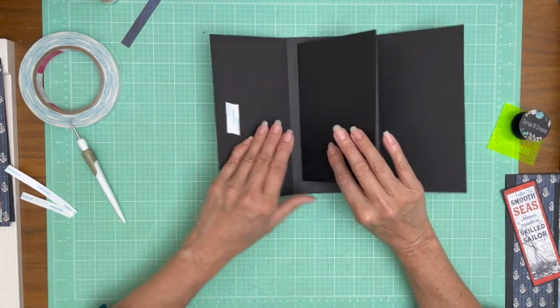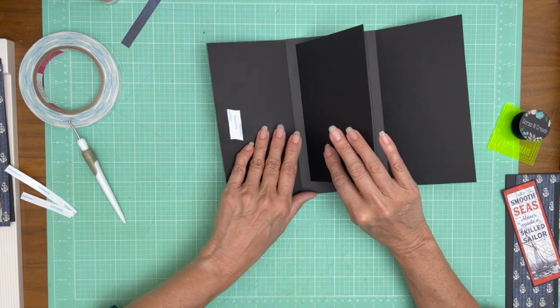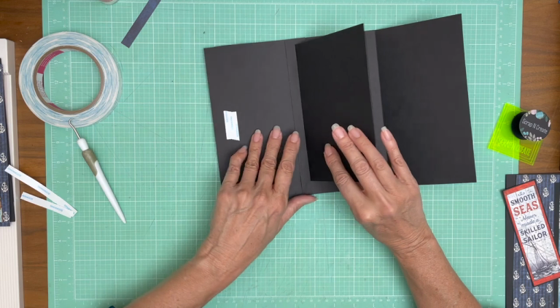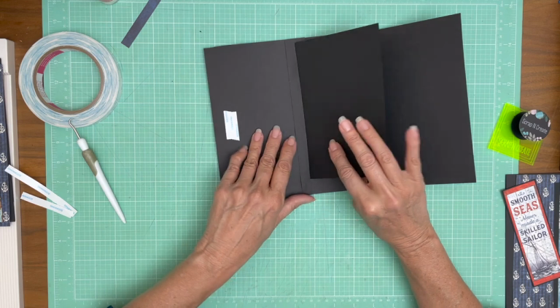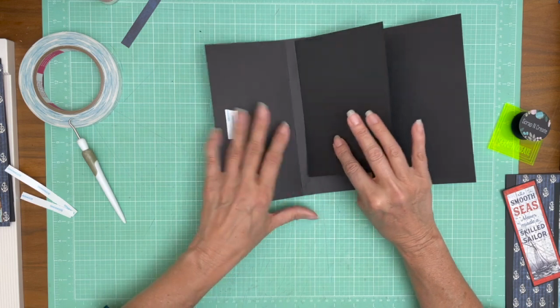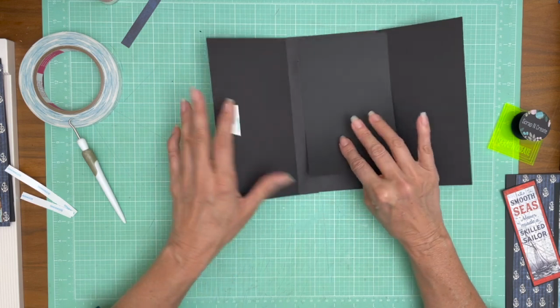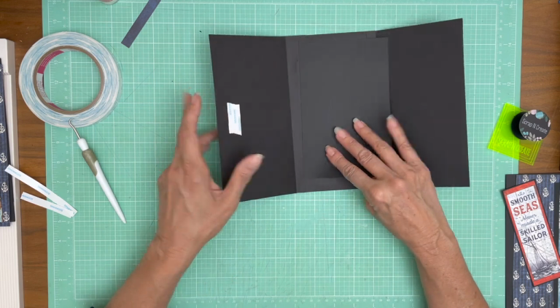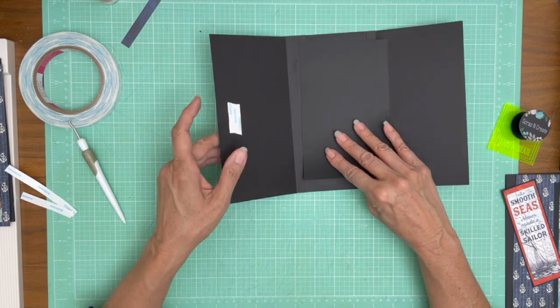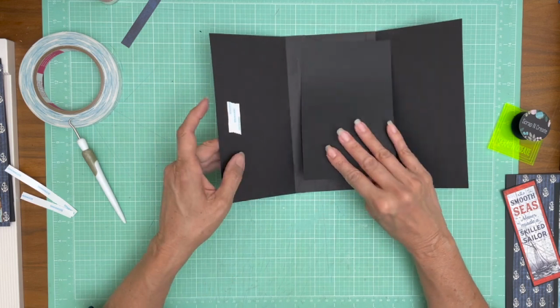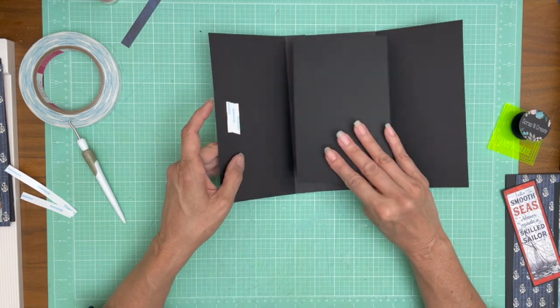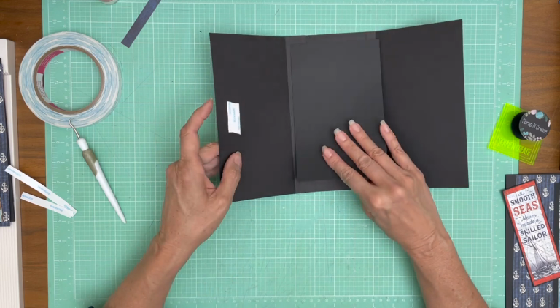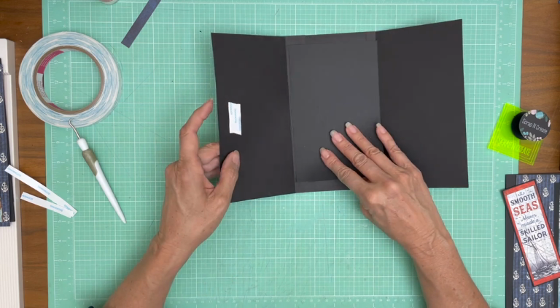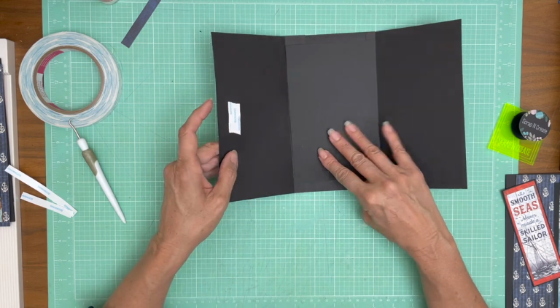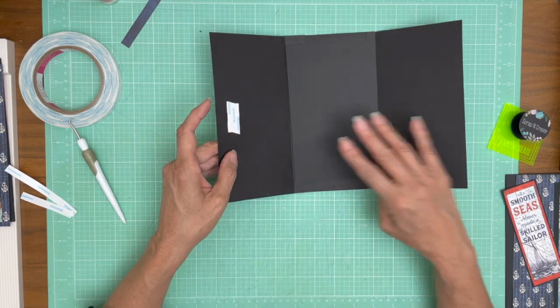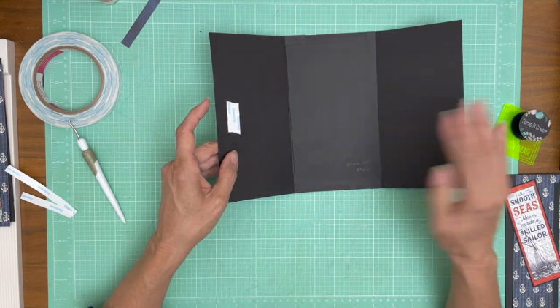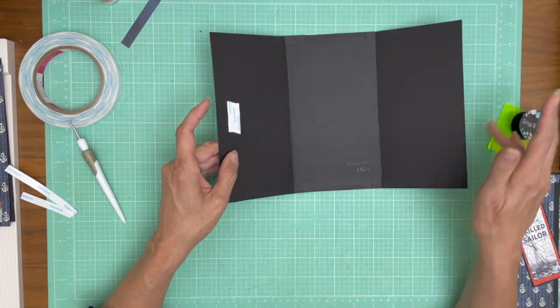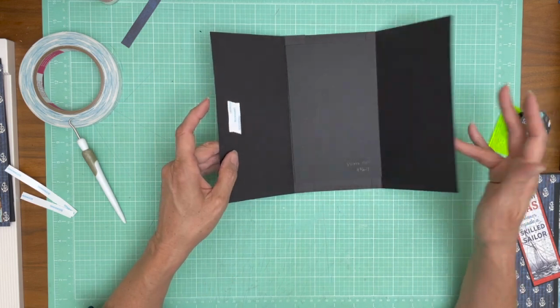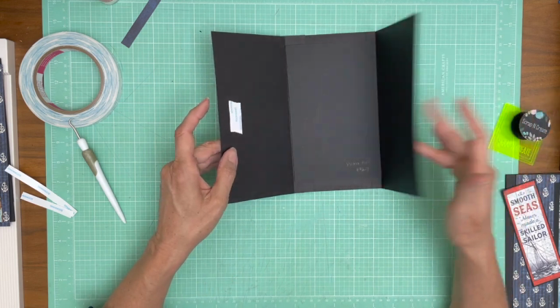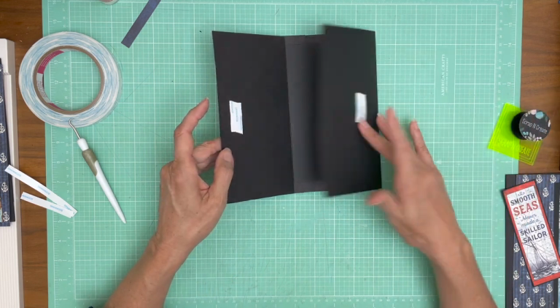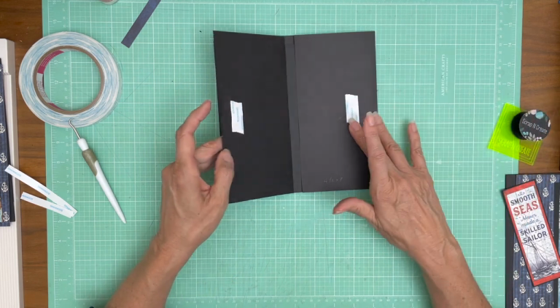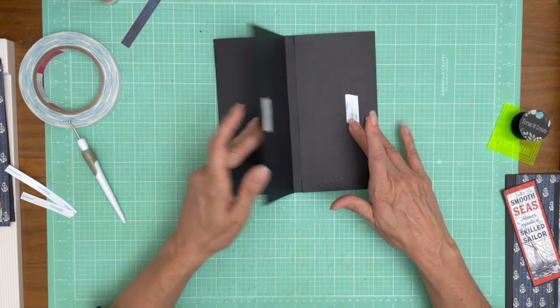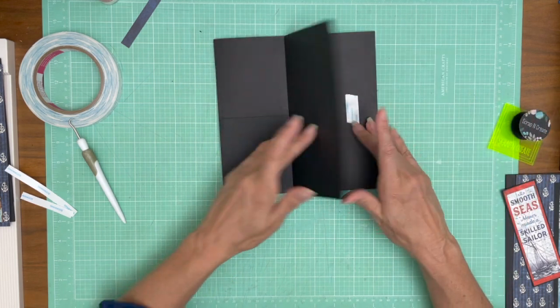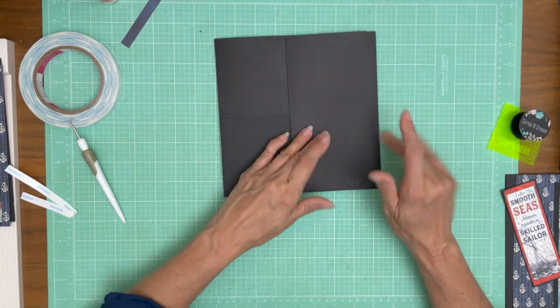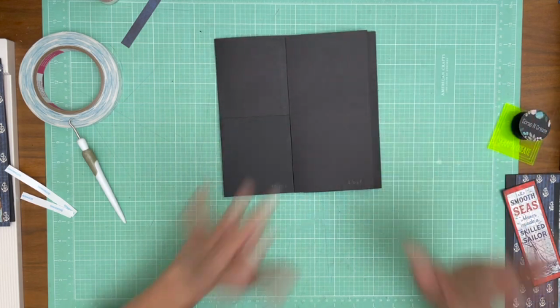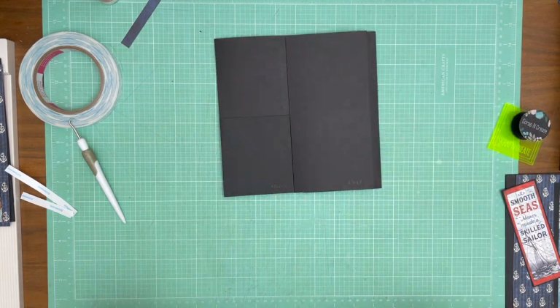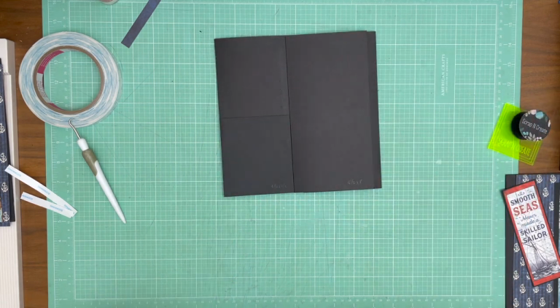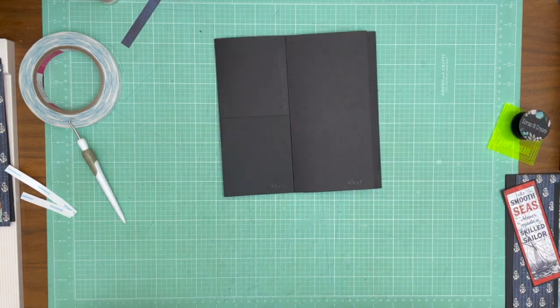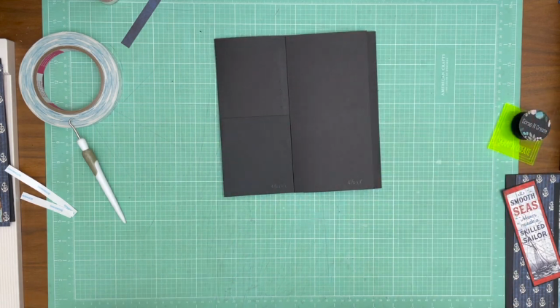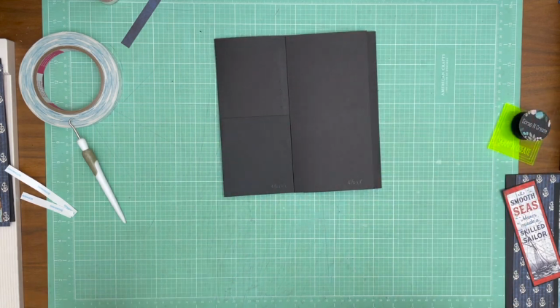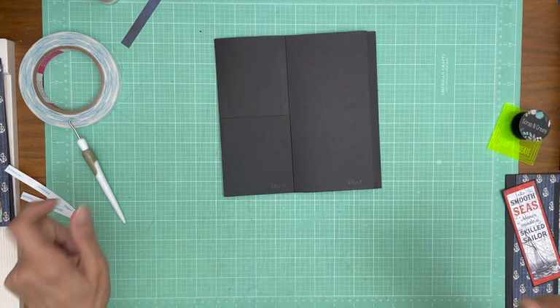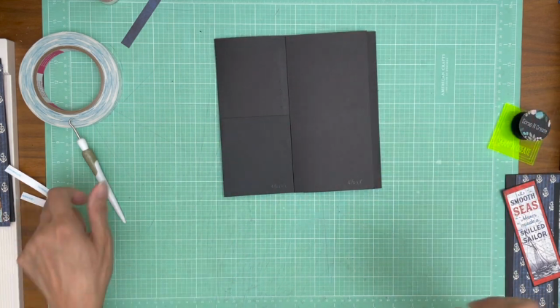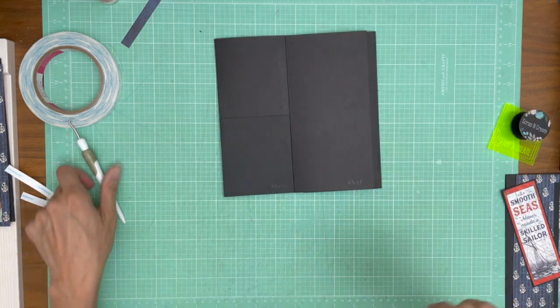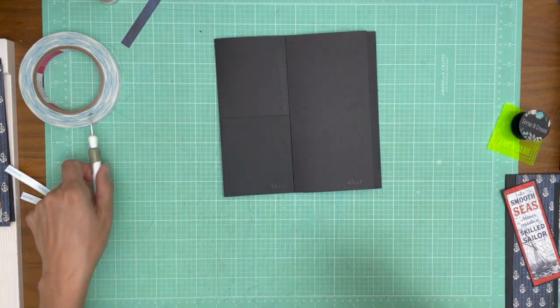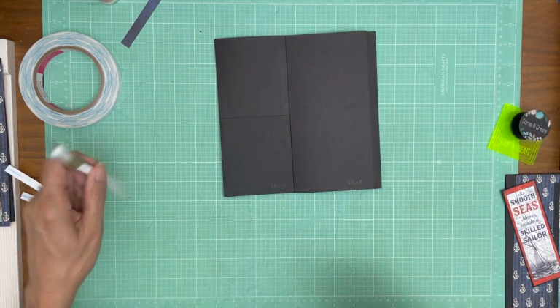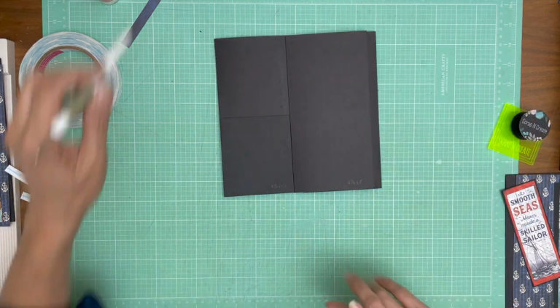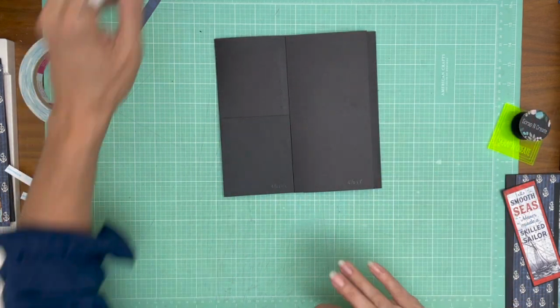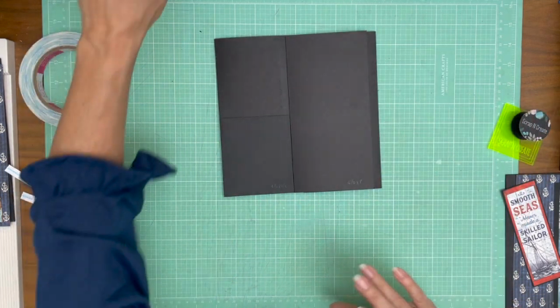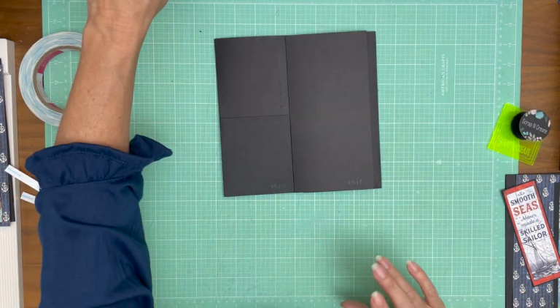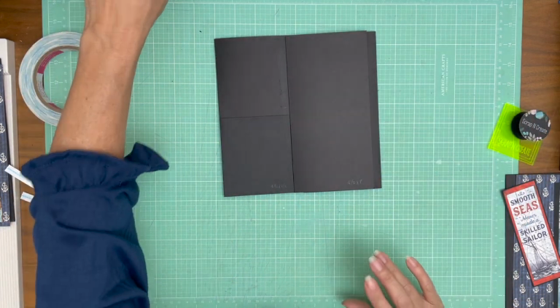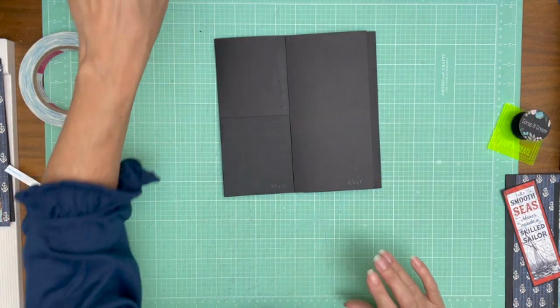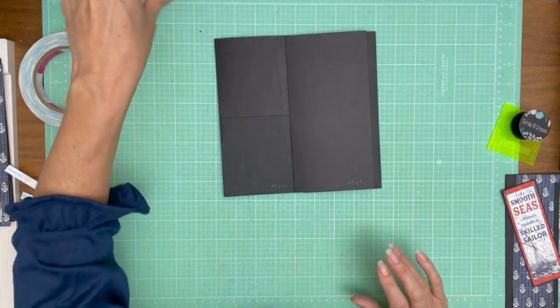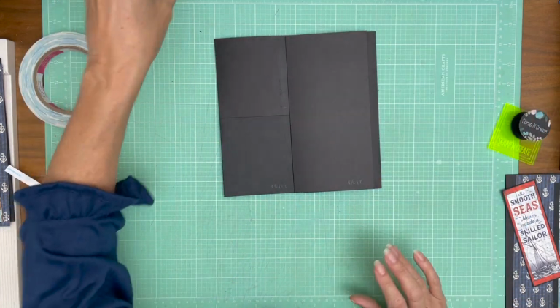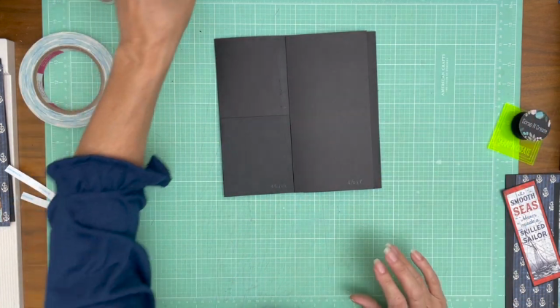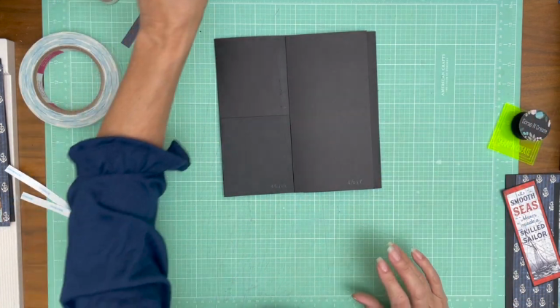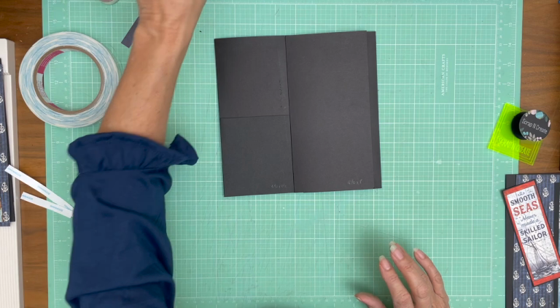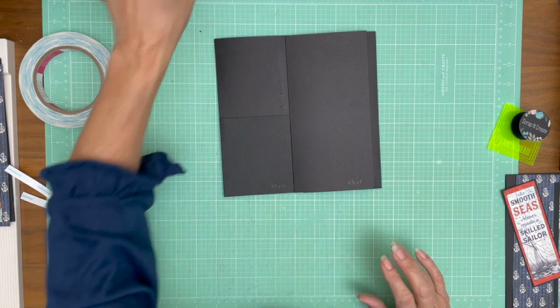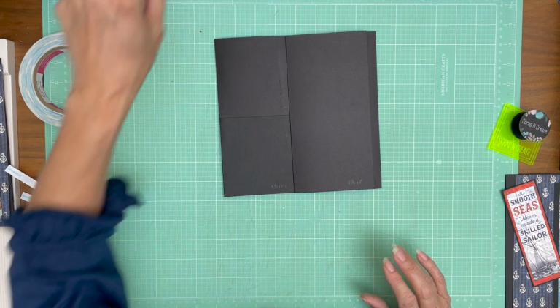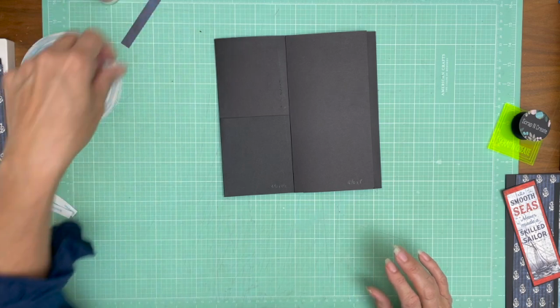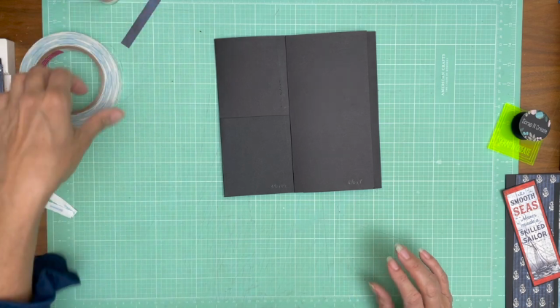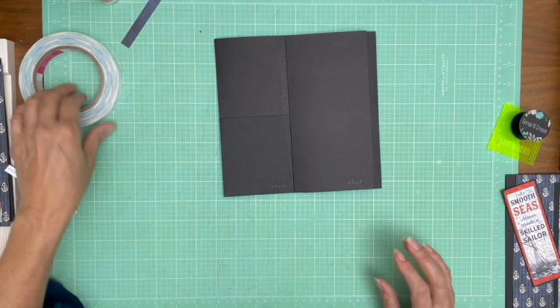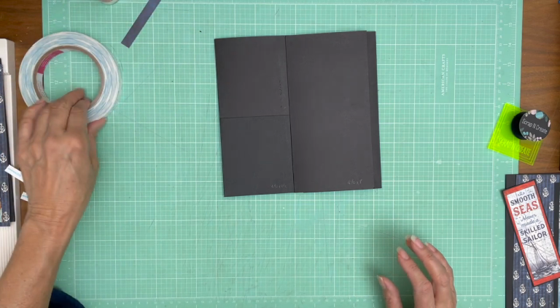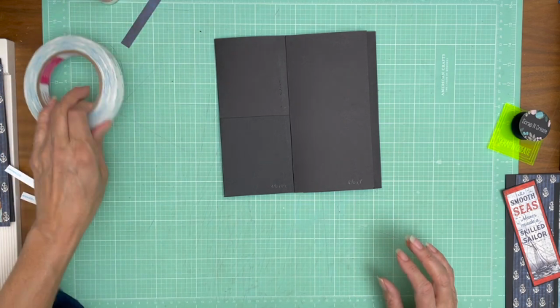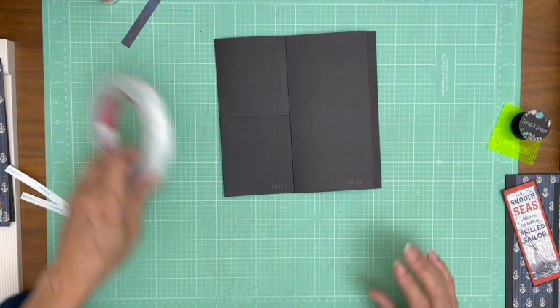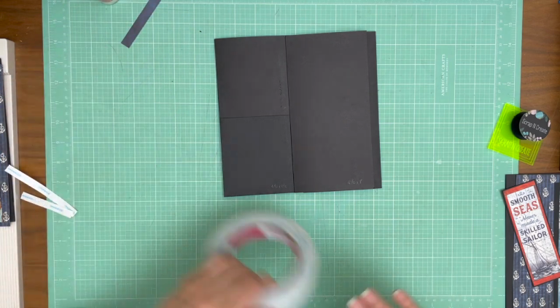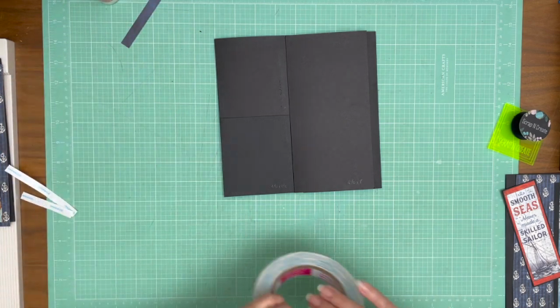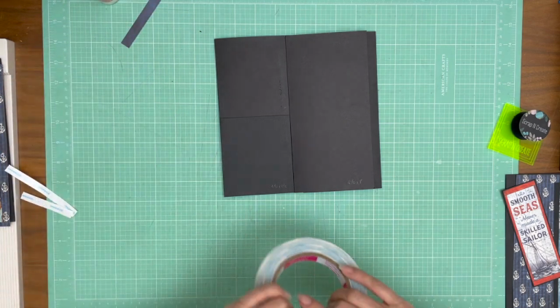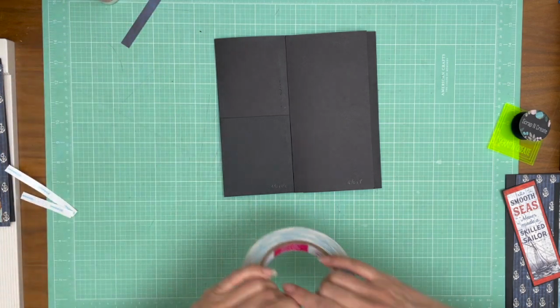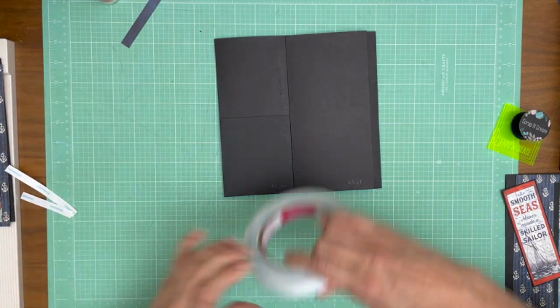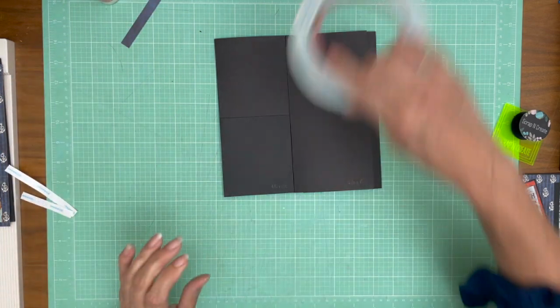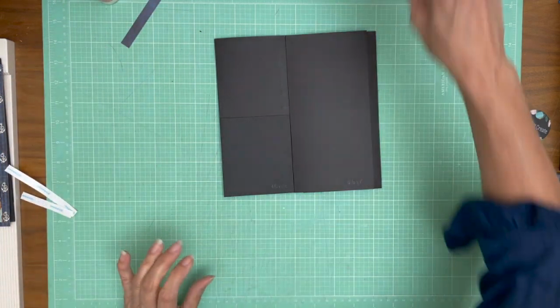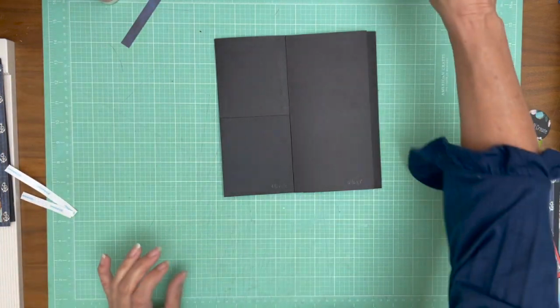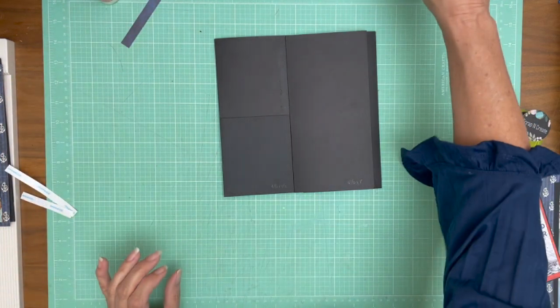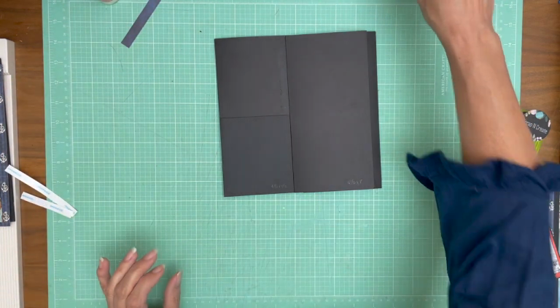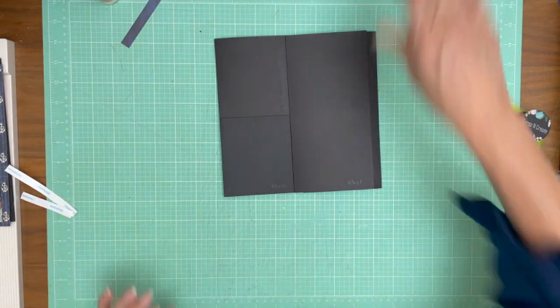That is page two. I'm going to take a break, organize my papers, and in a few minutes we will decorate page two.